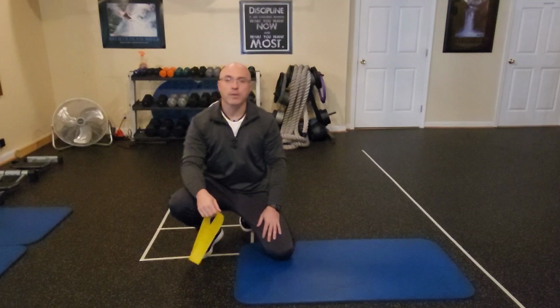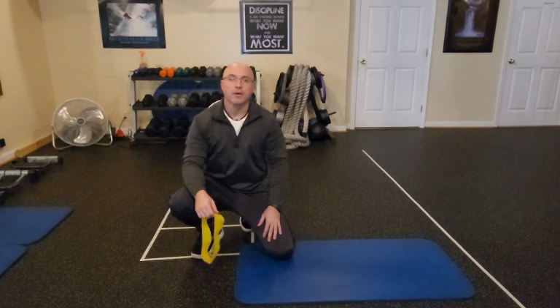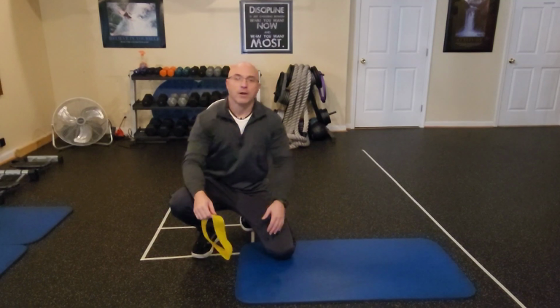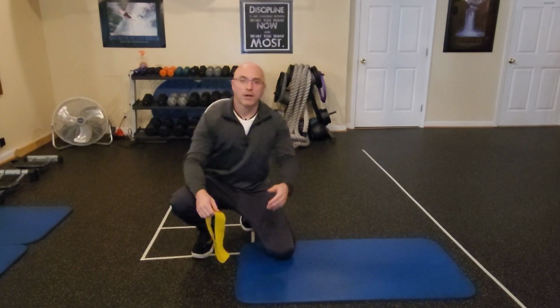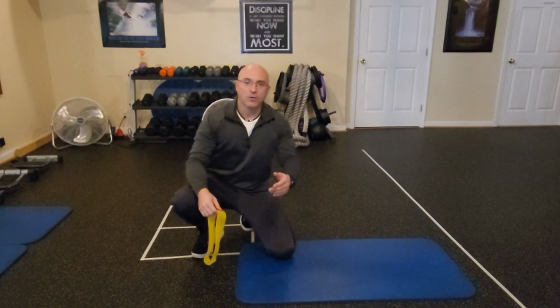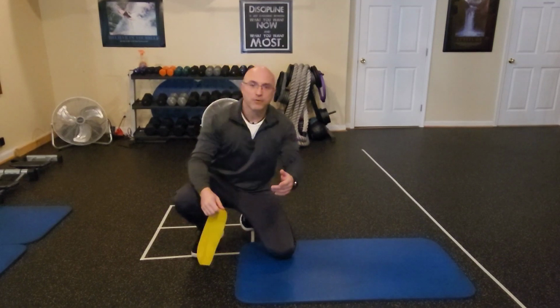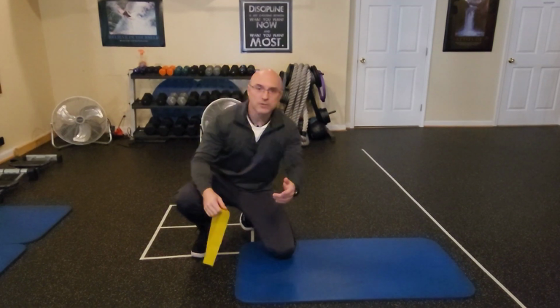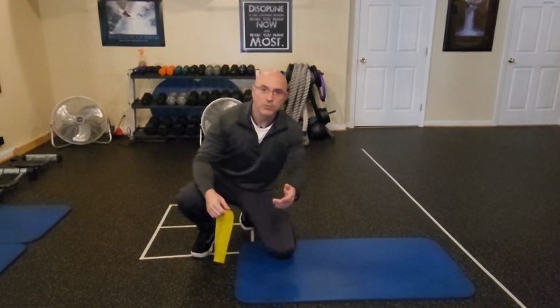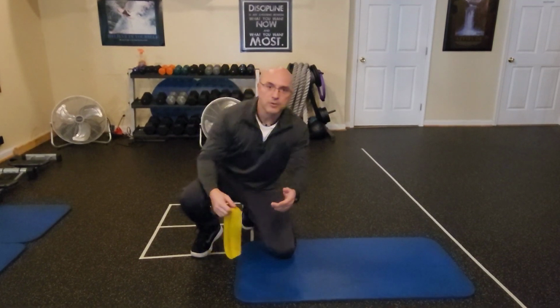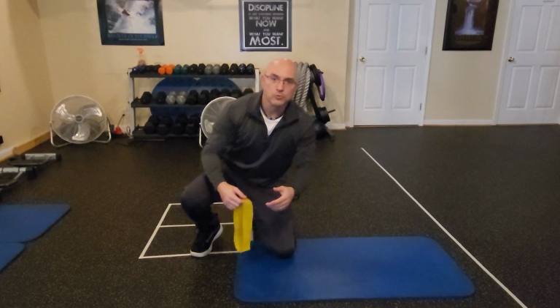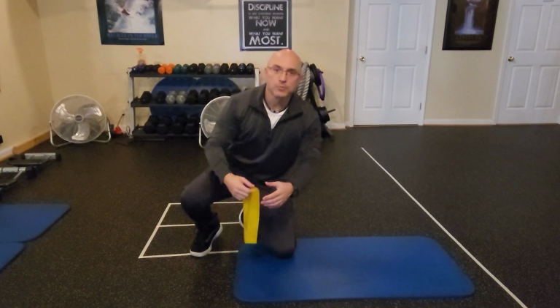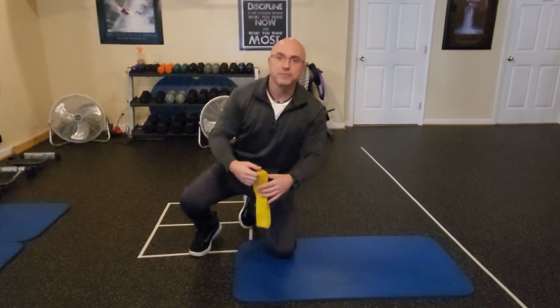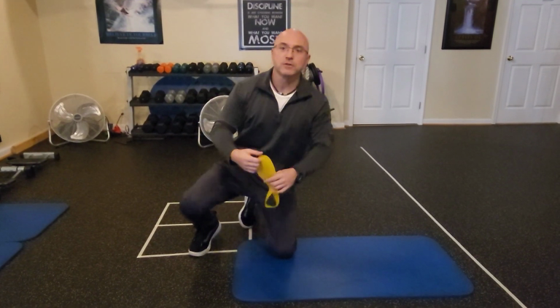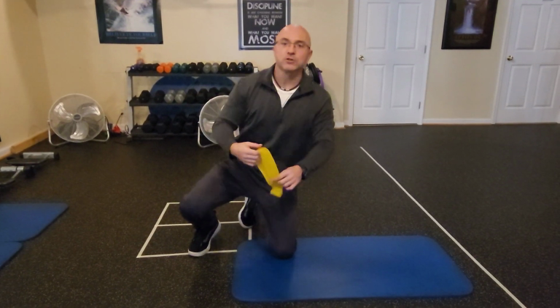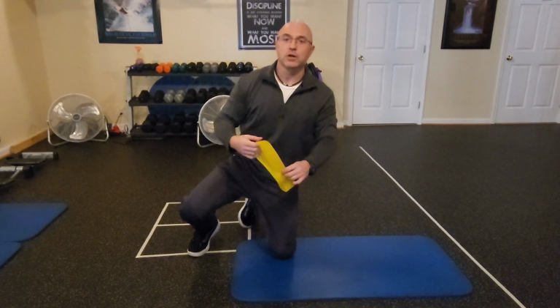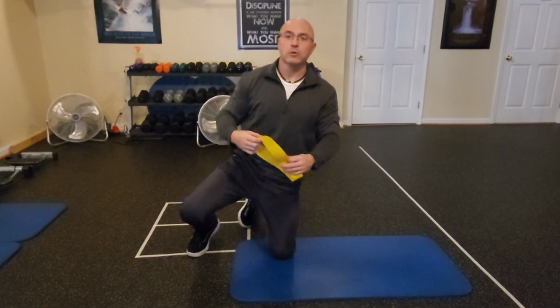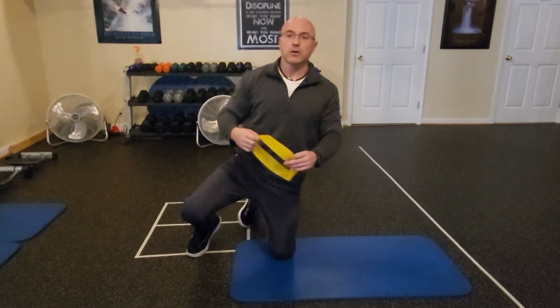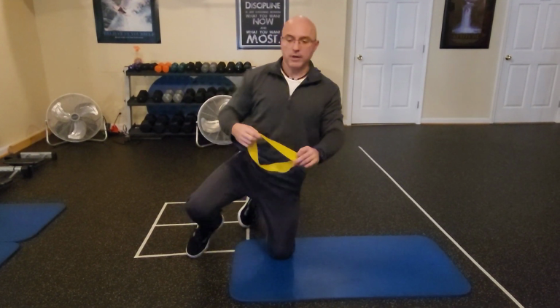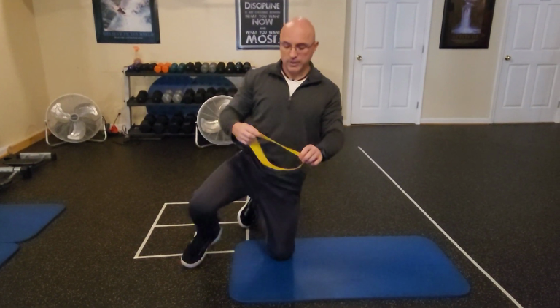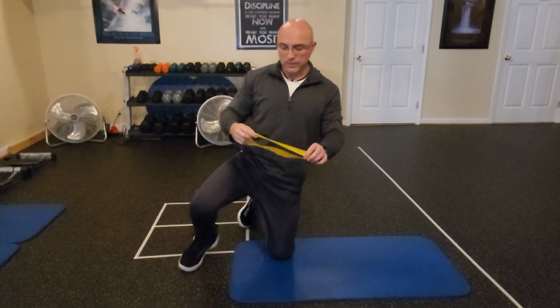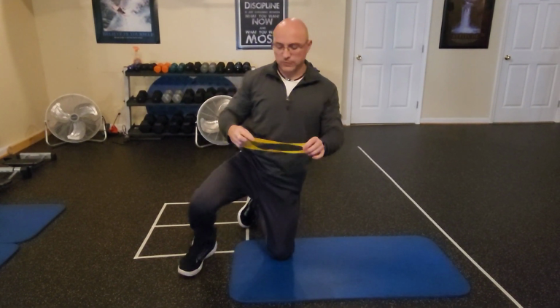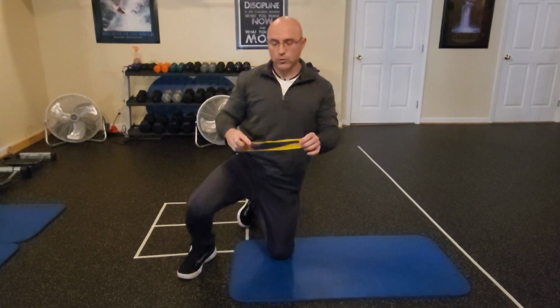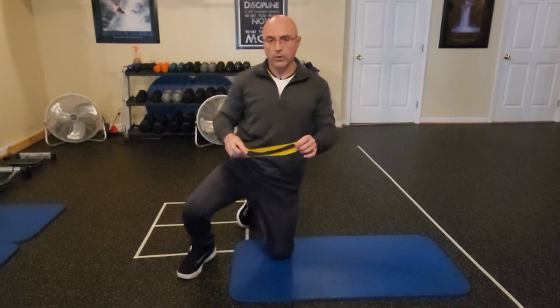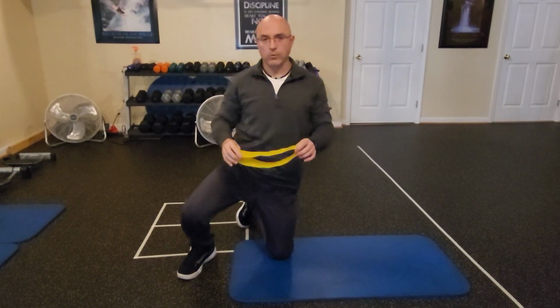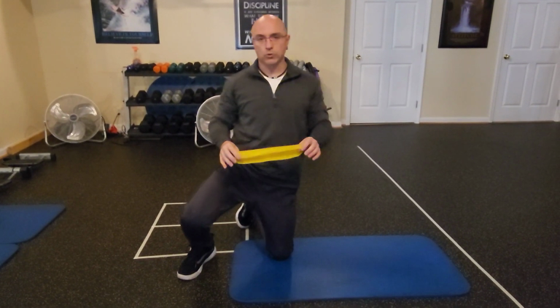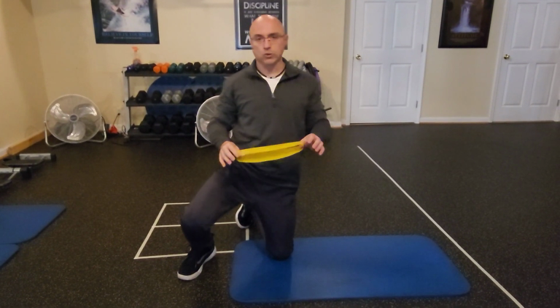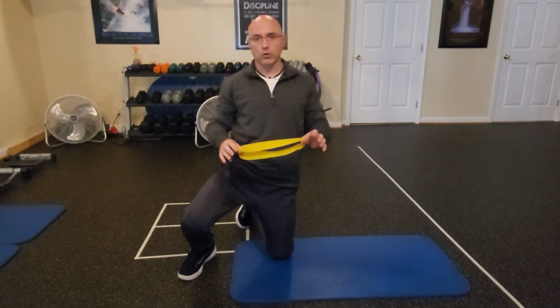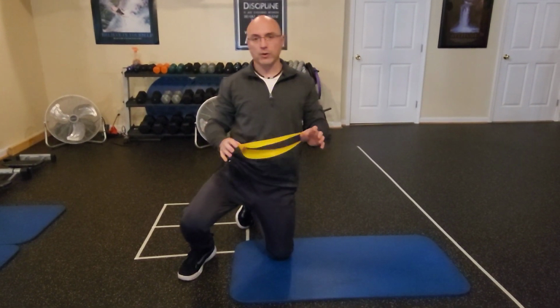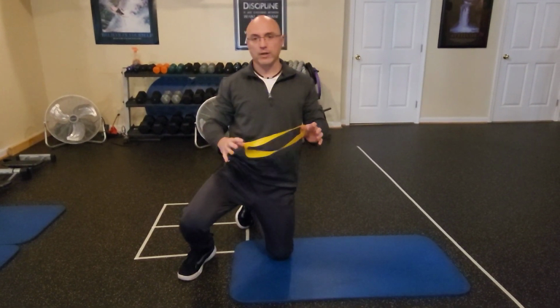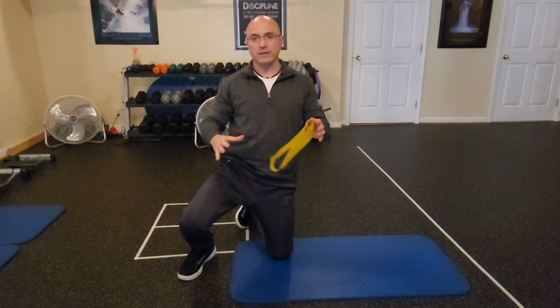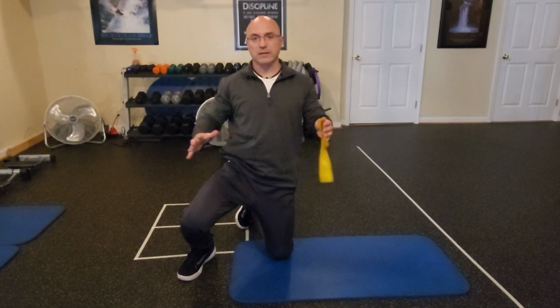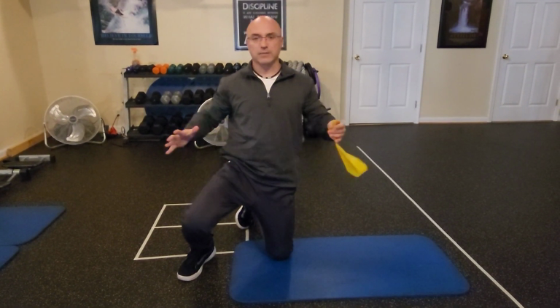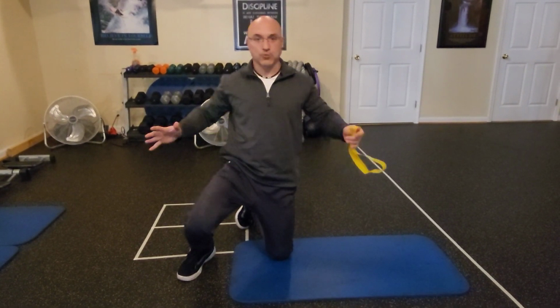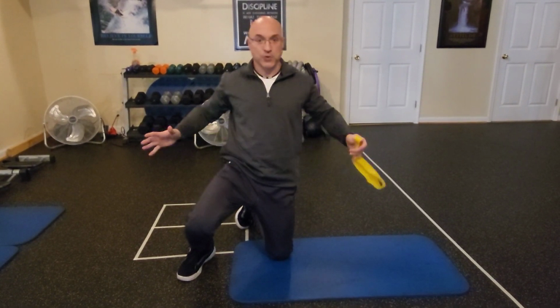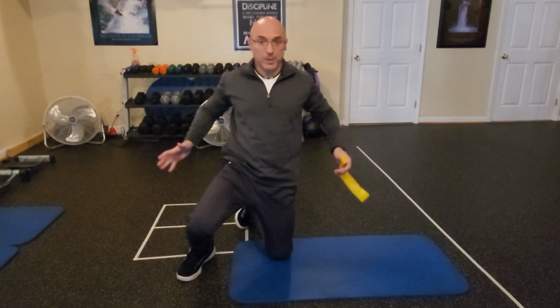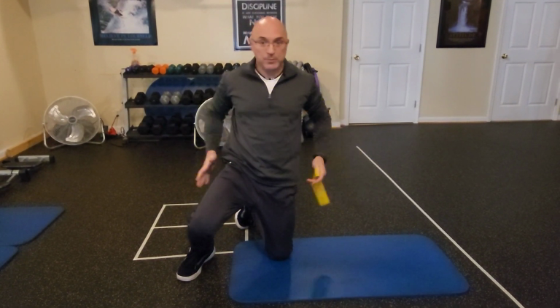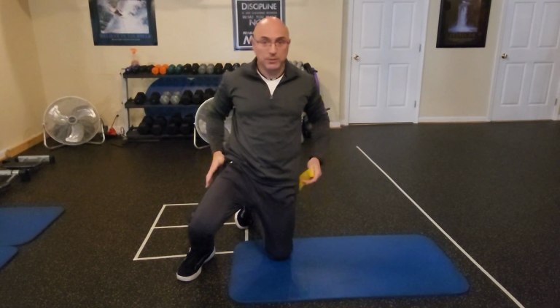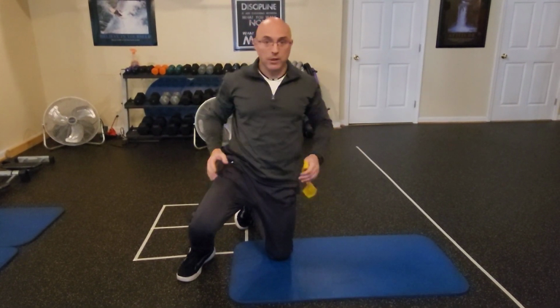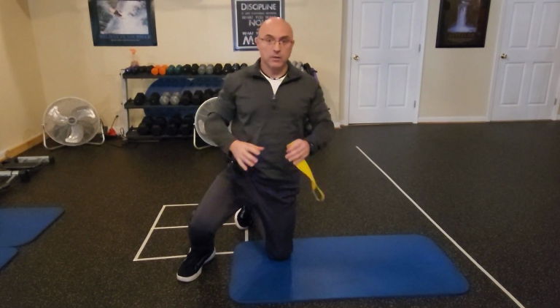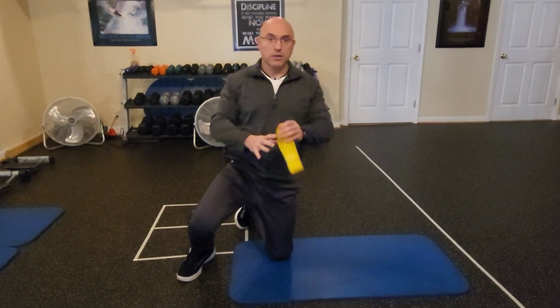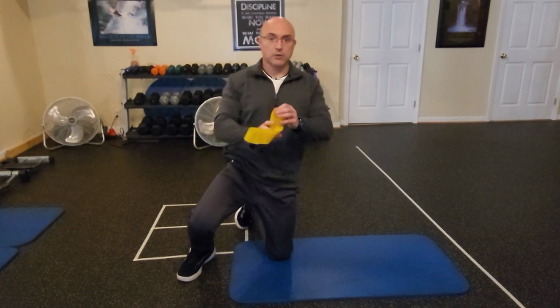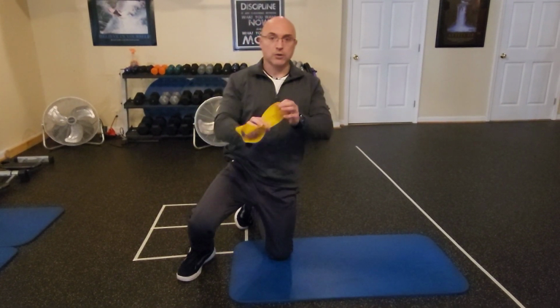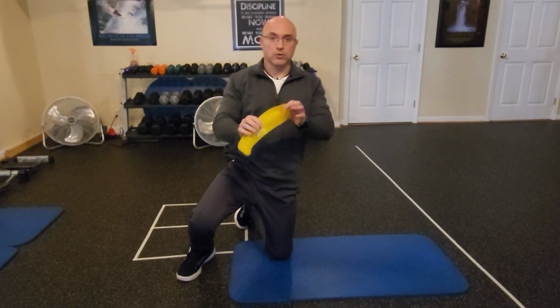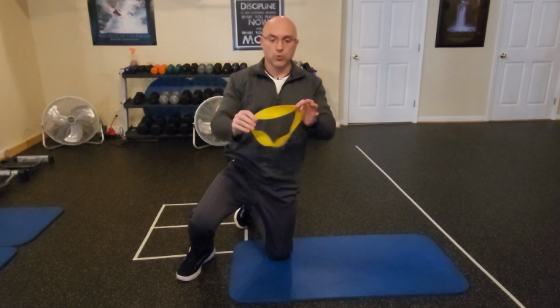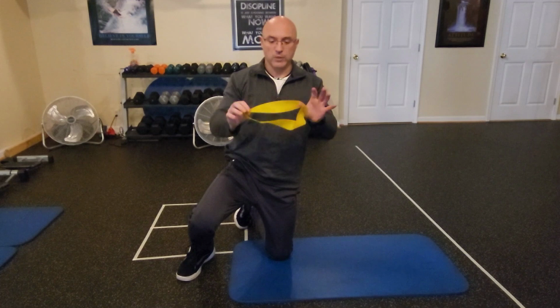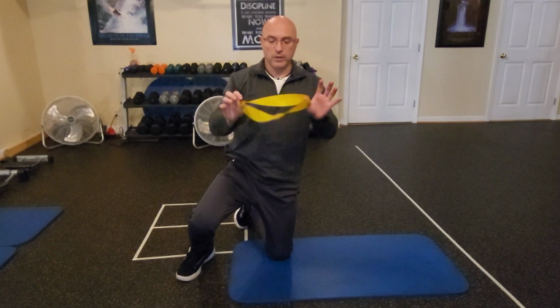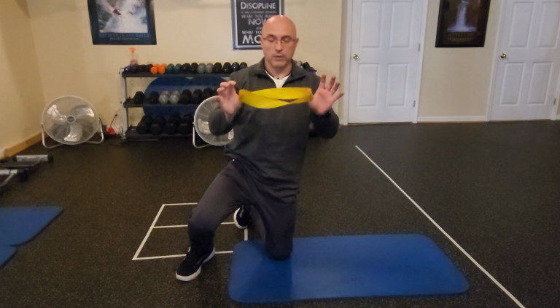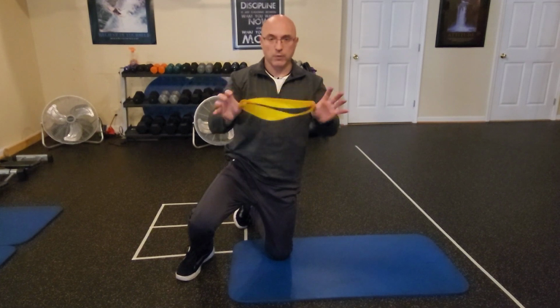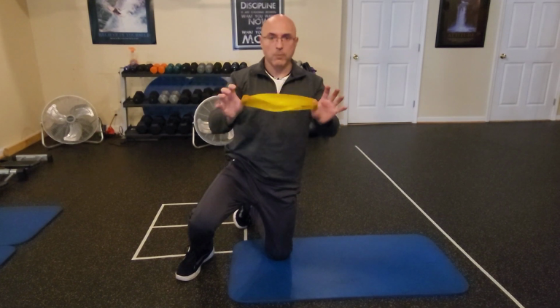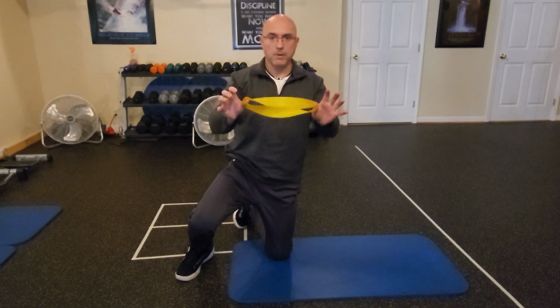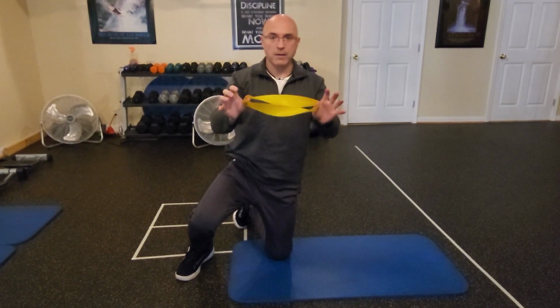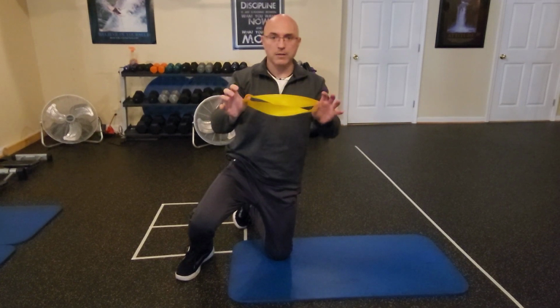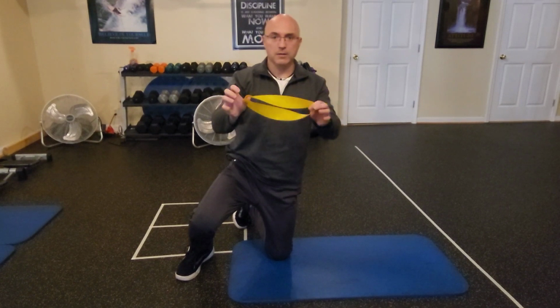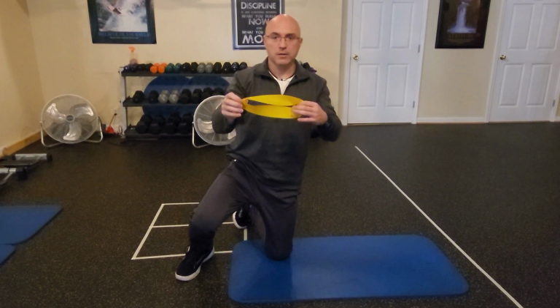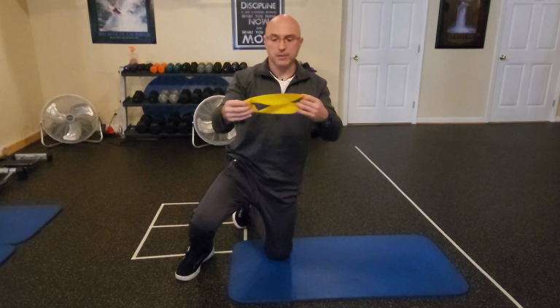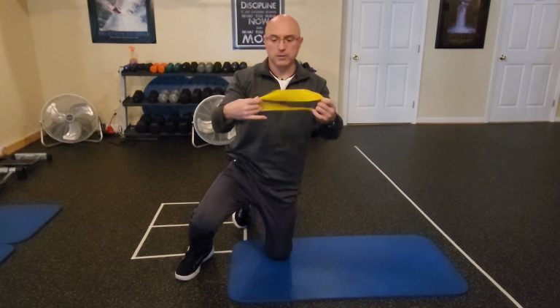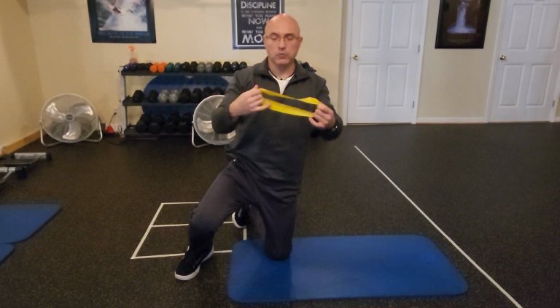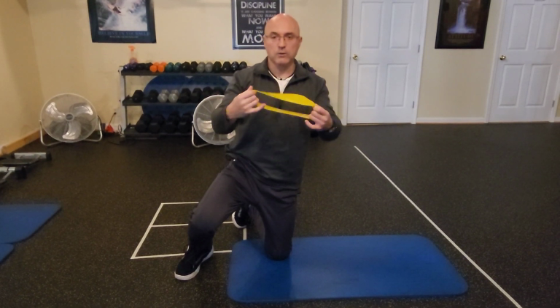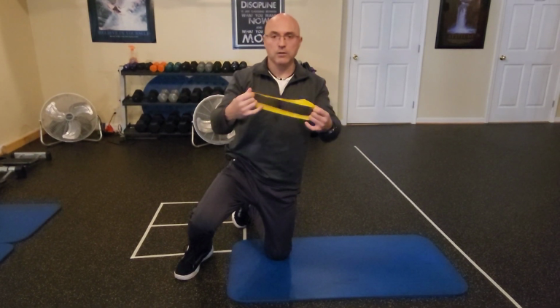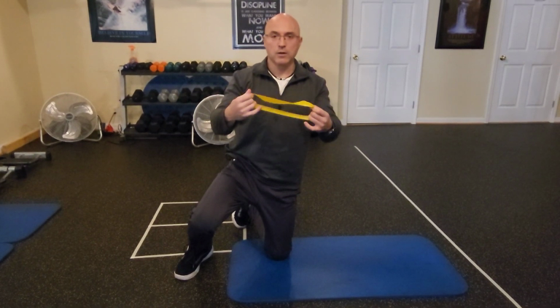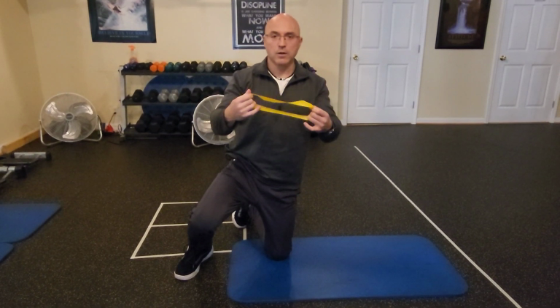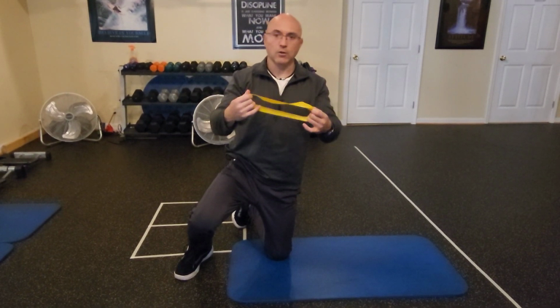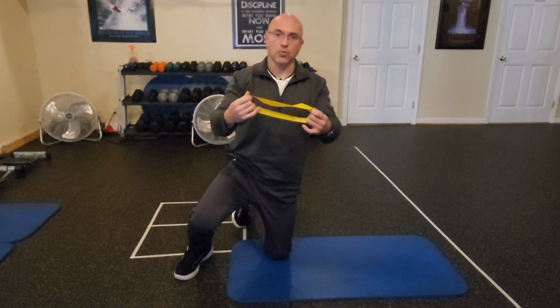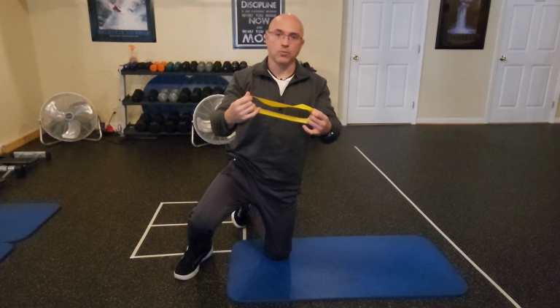Hello friends, welcome to my fitness channel. In this video I will show you an exercise for your hips that you can do with a rubber band like this one at home.